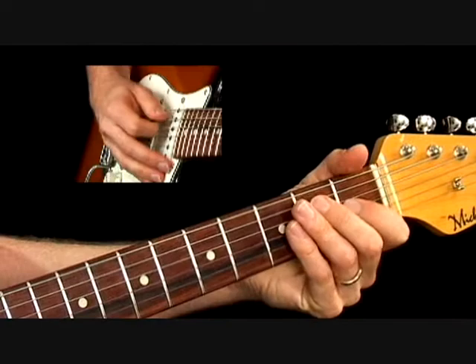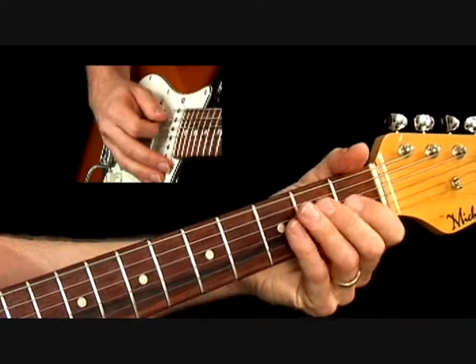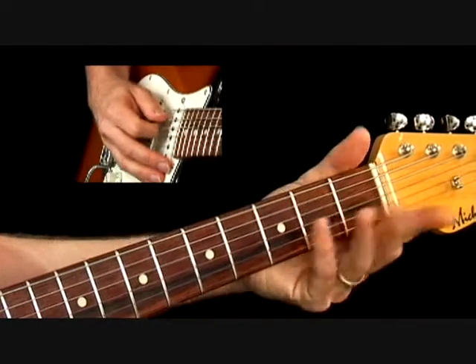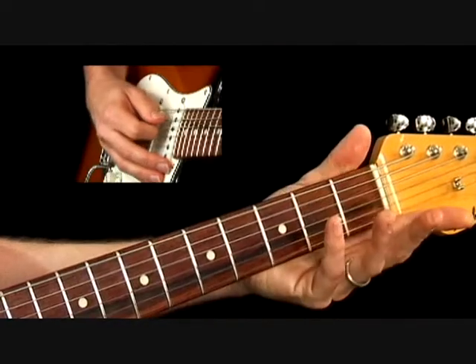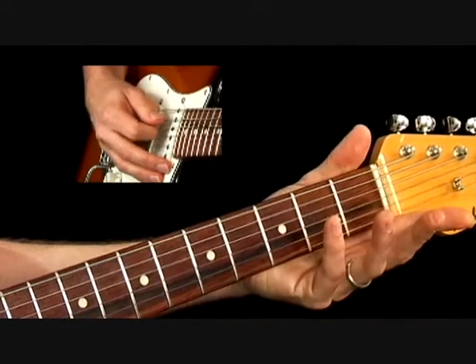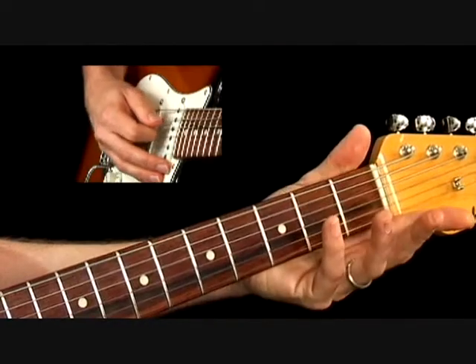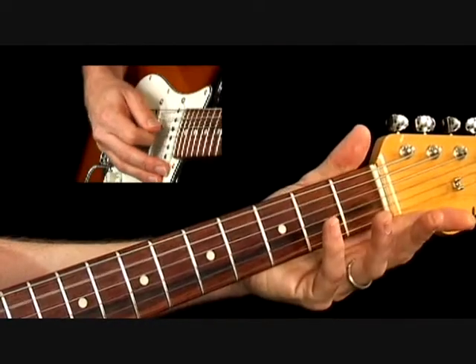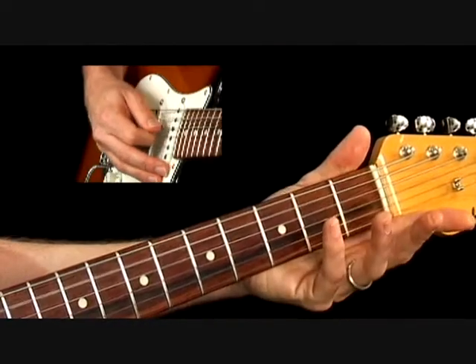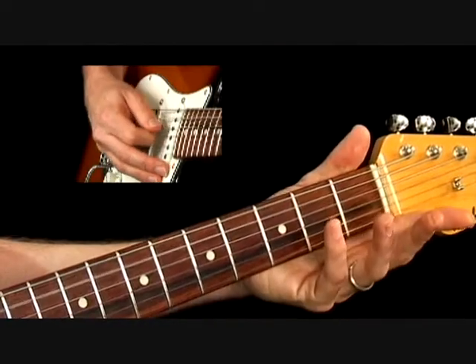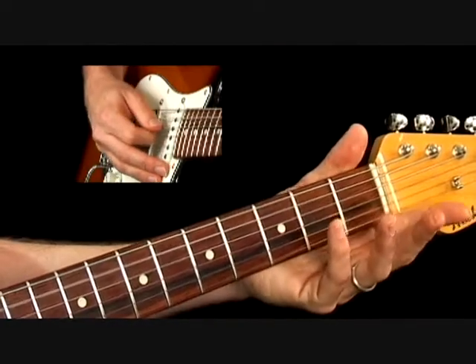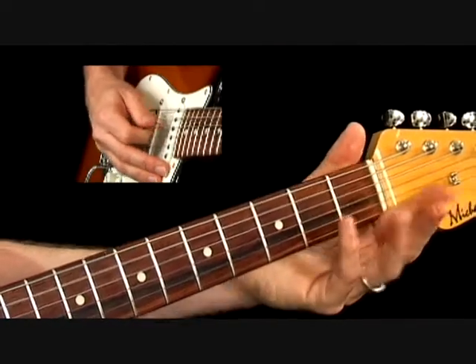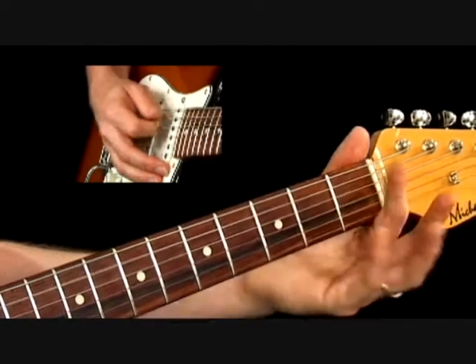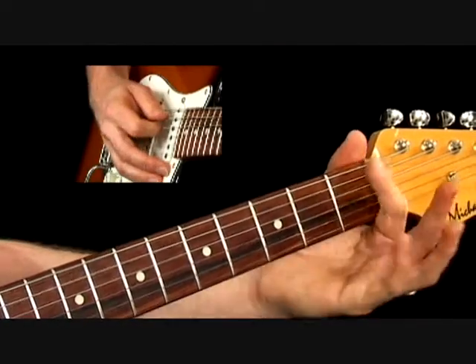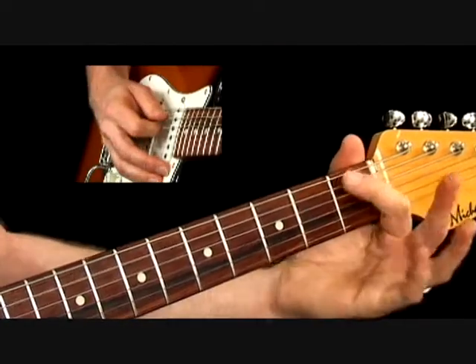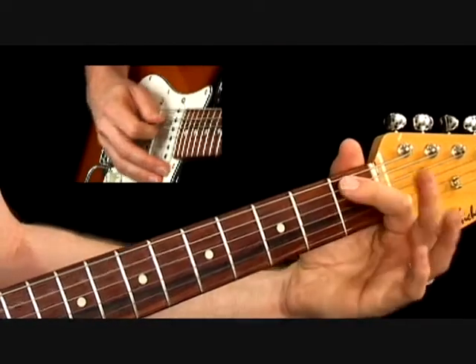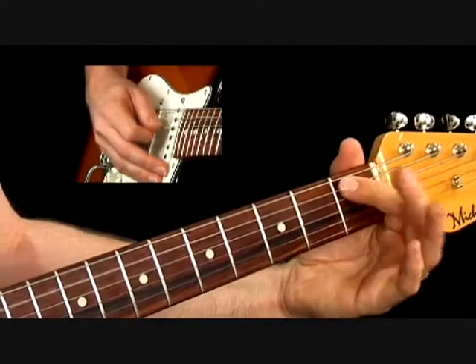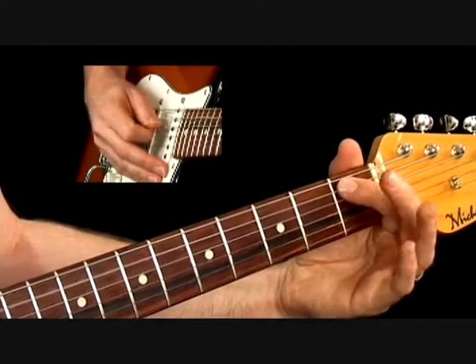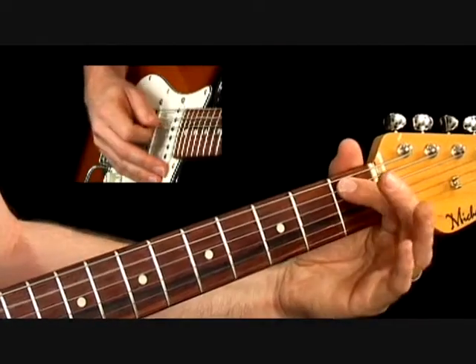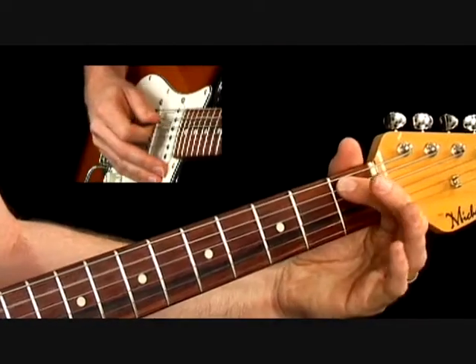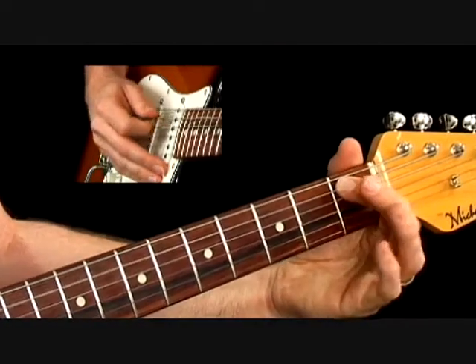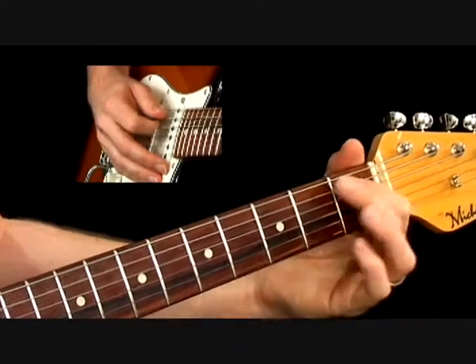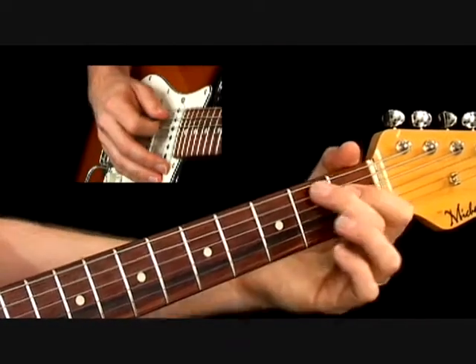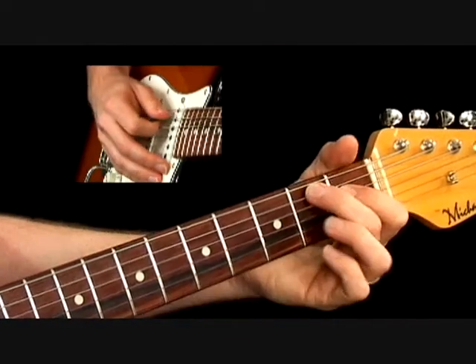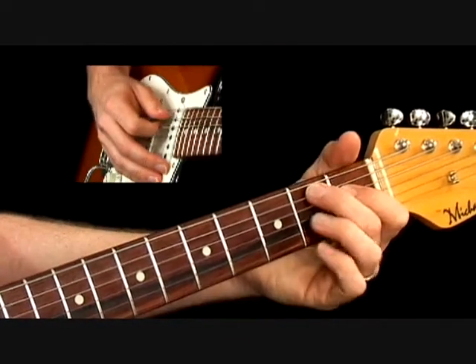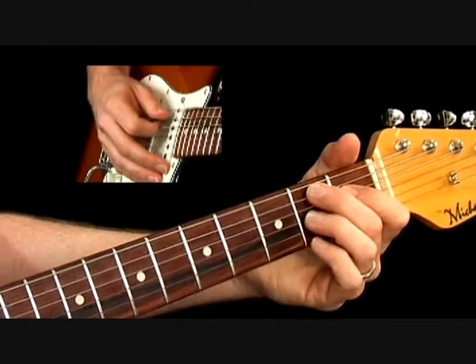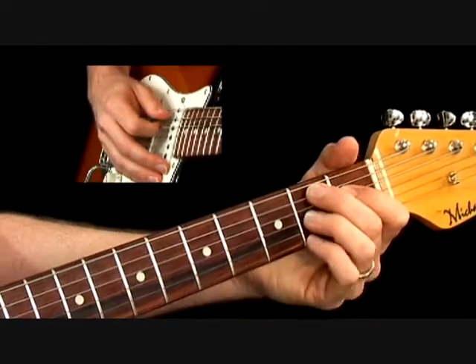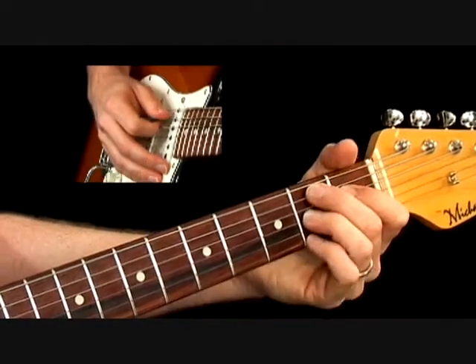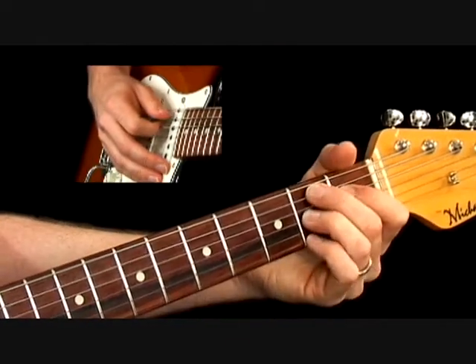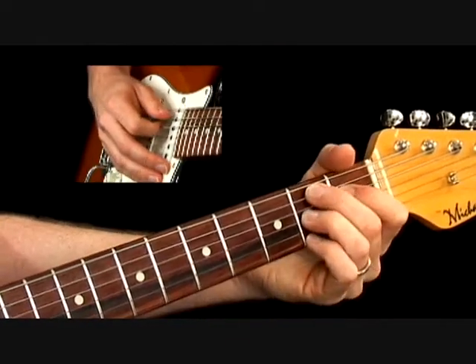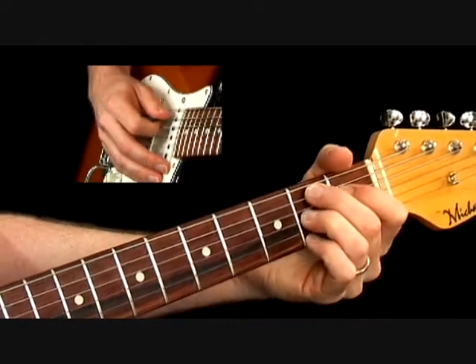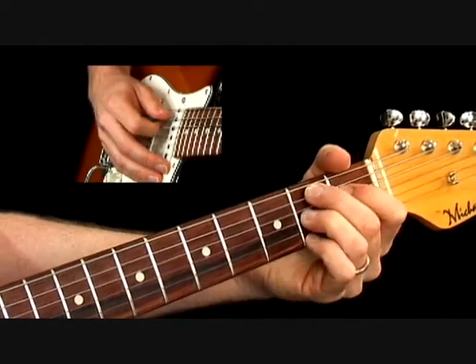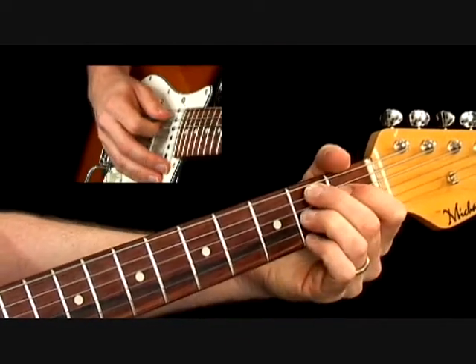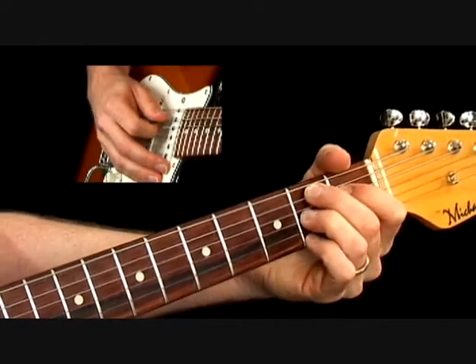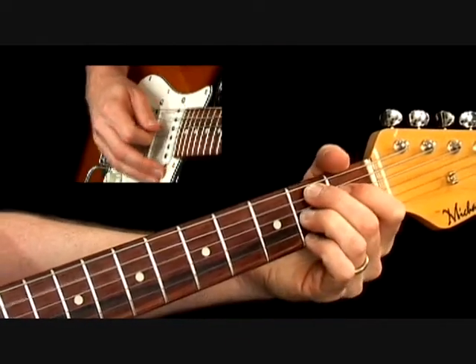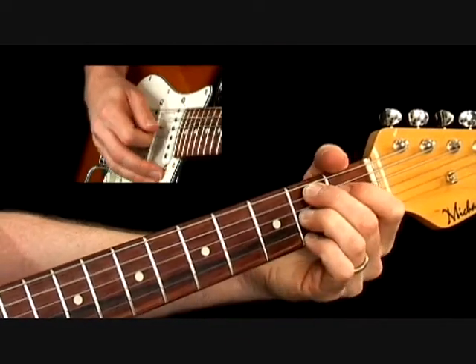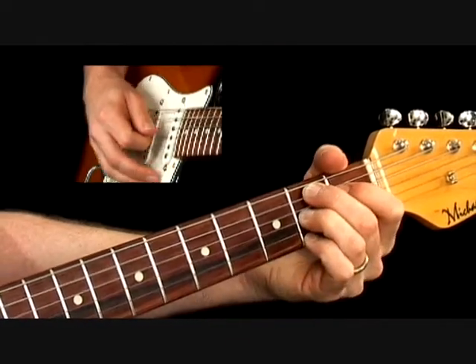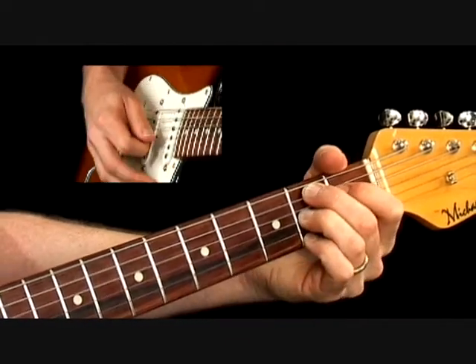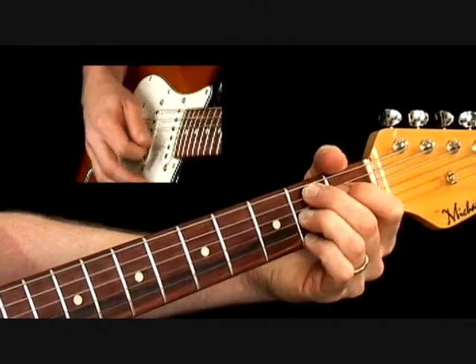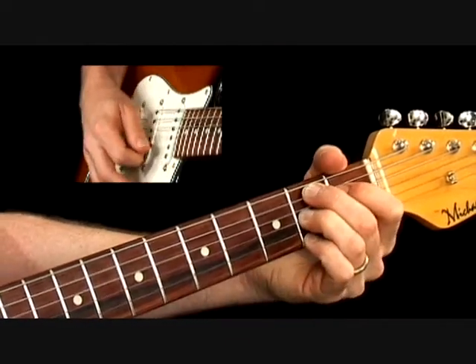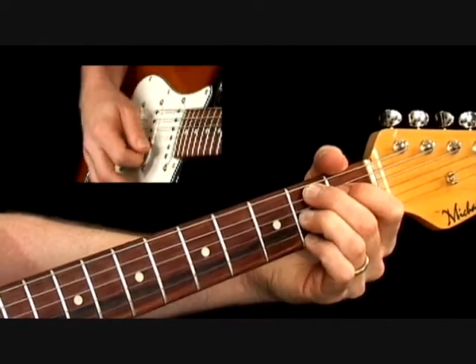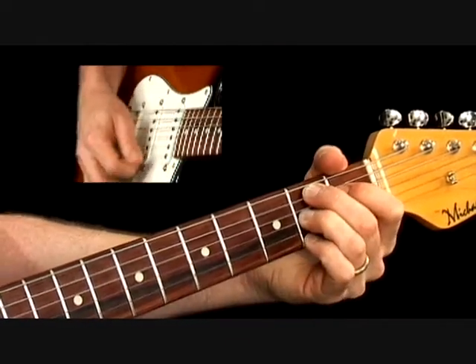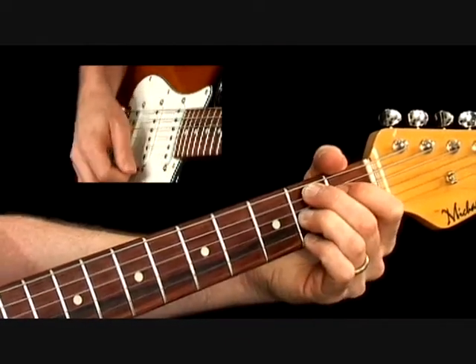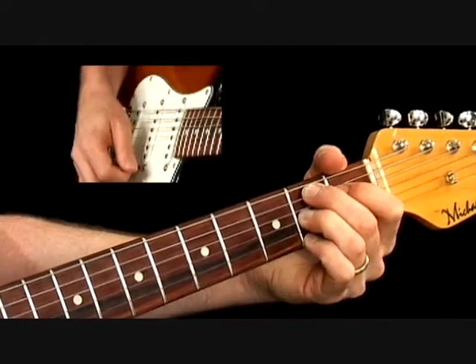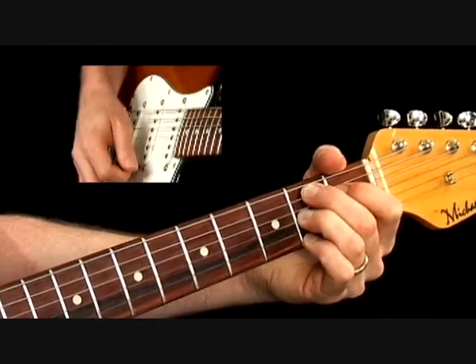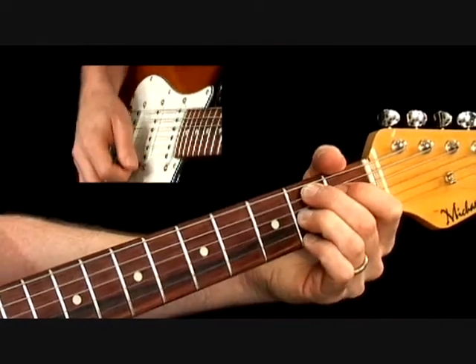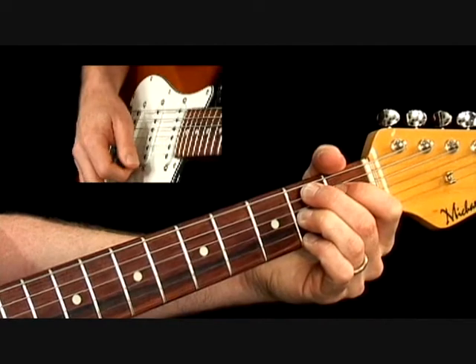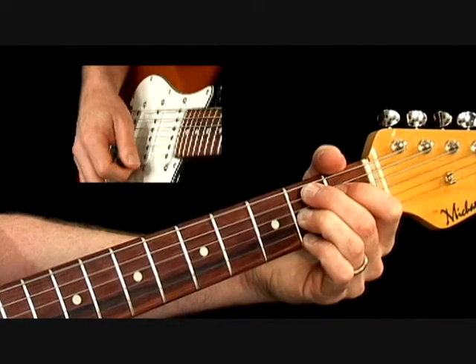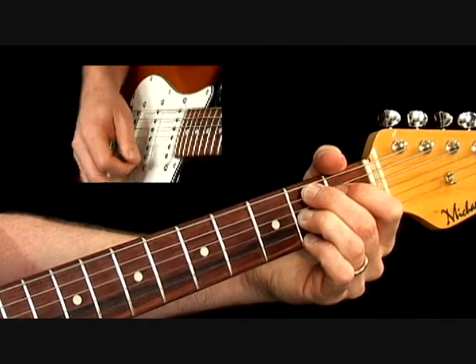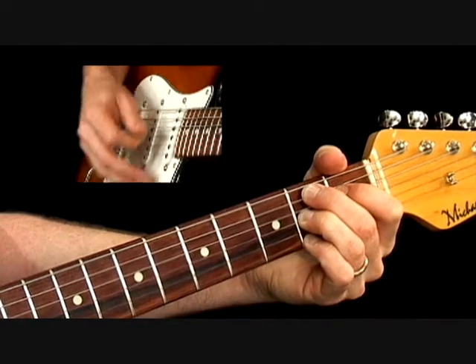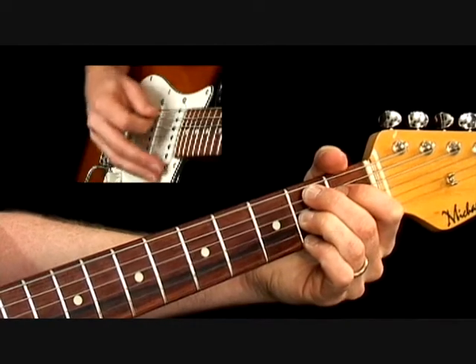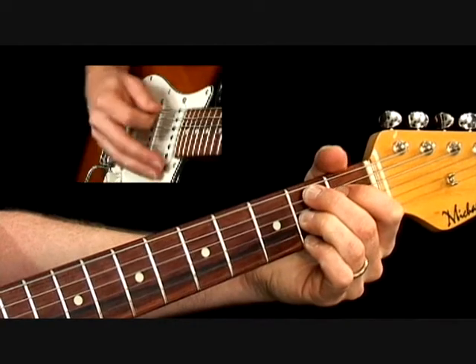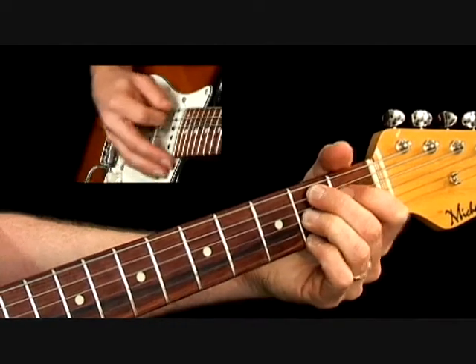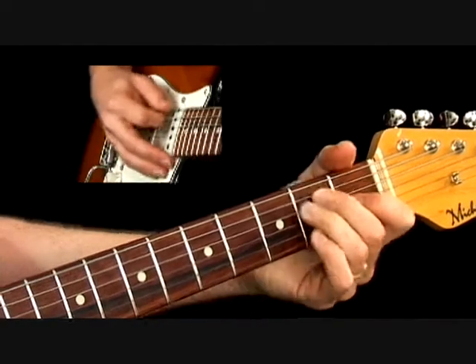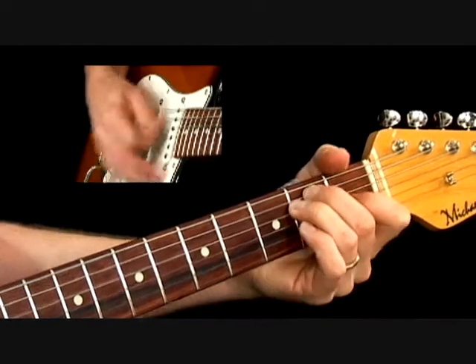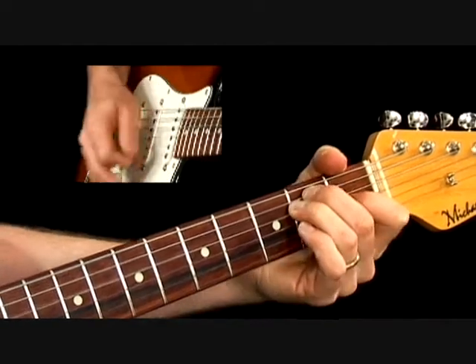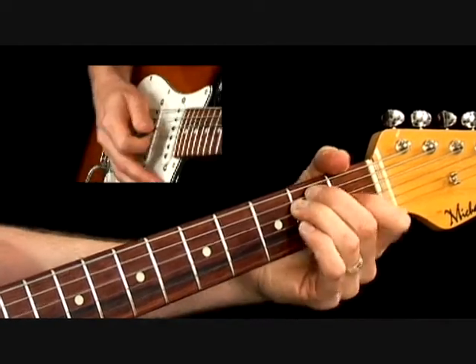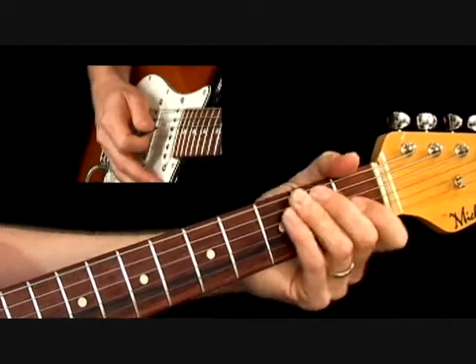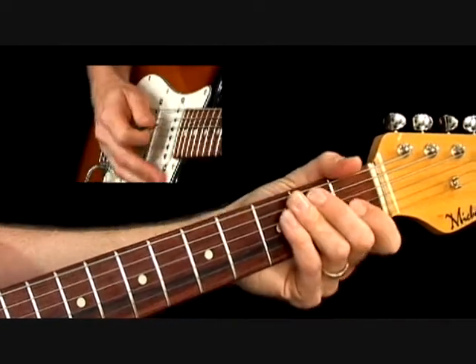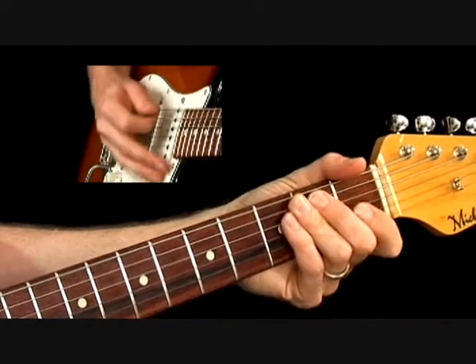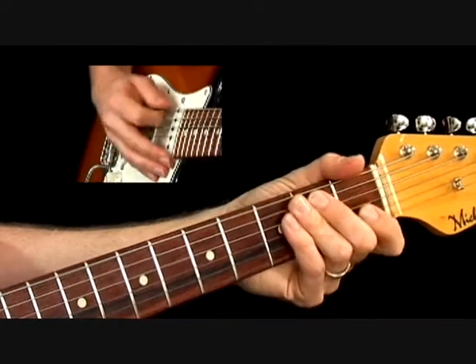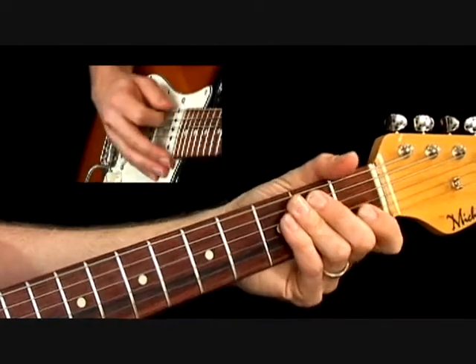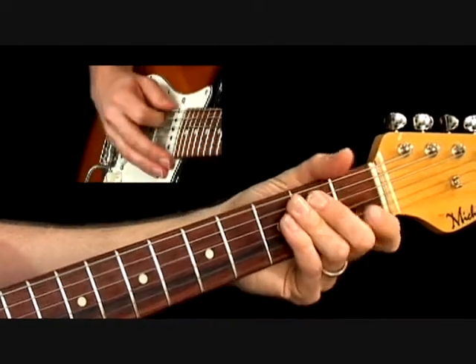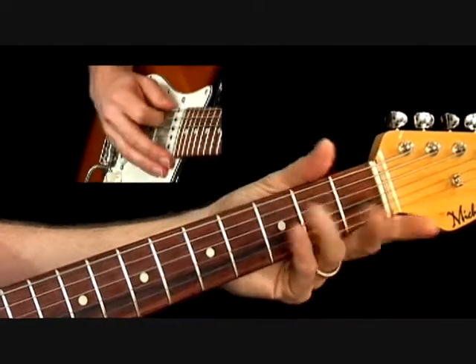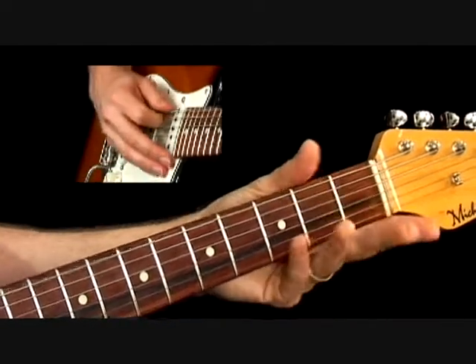Now A to B flat to form a B7 chord. So once again.